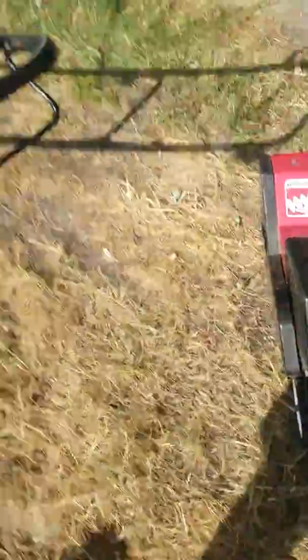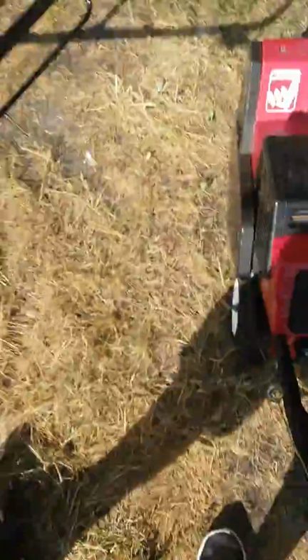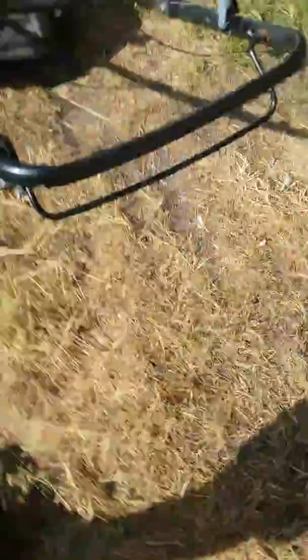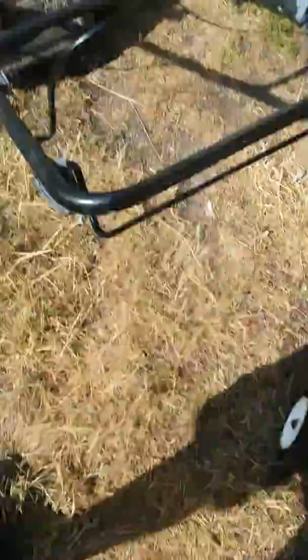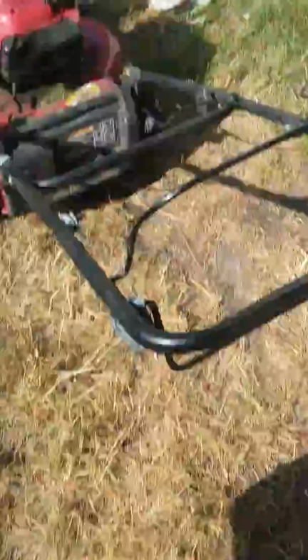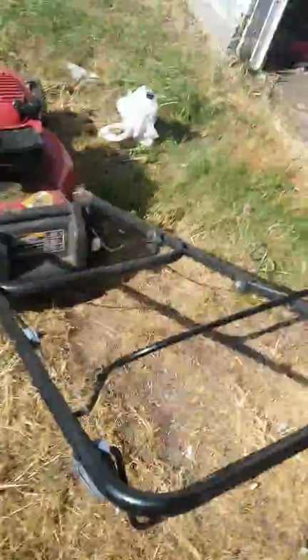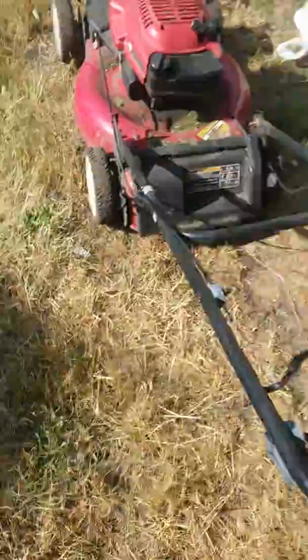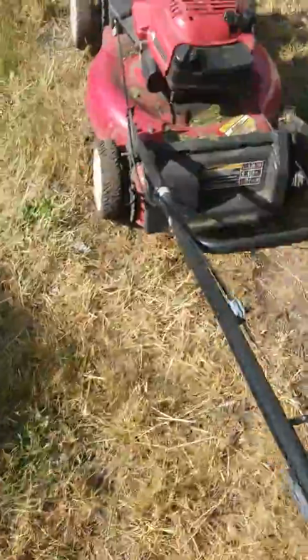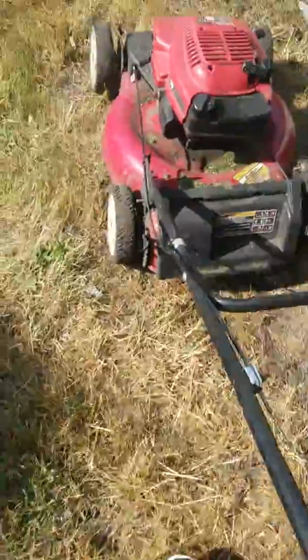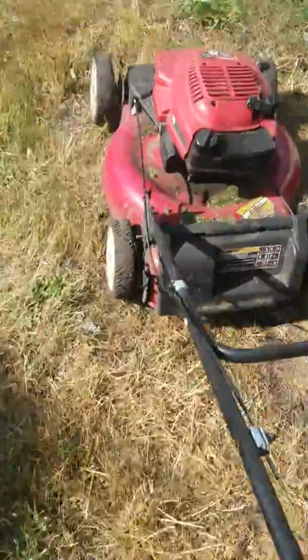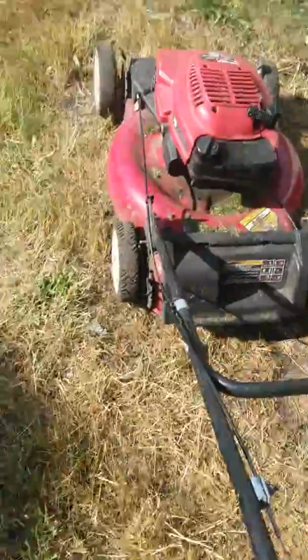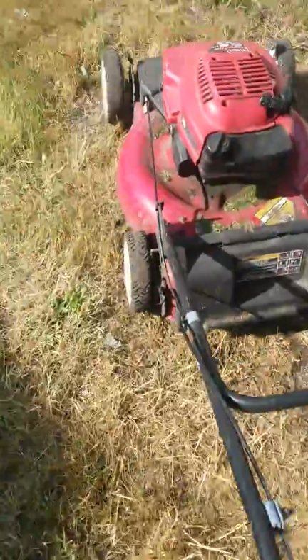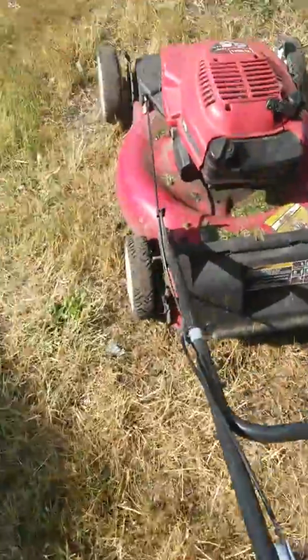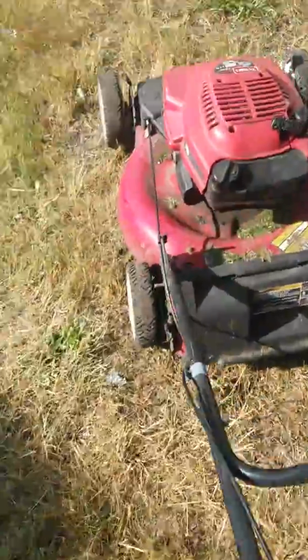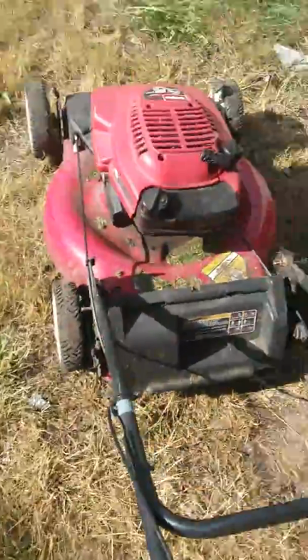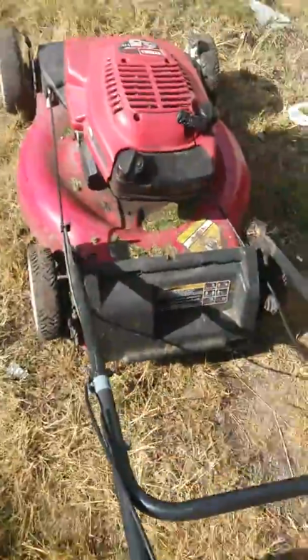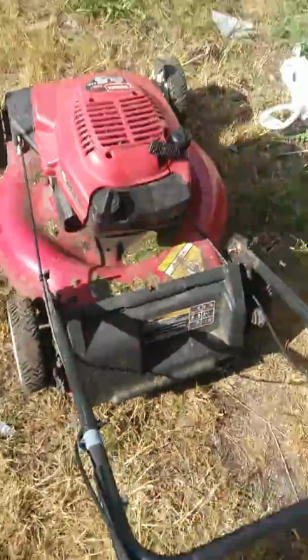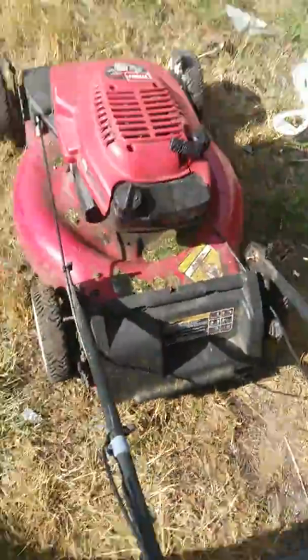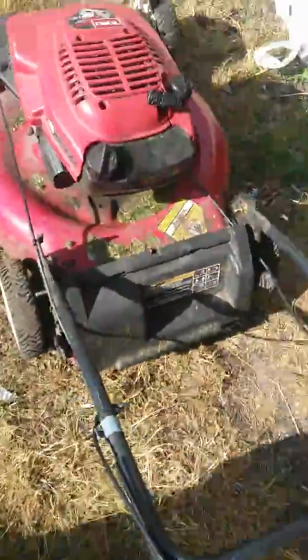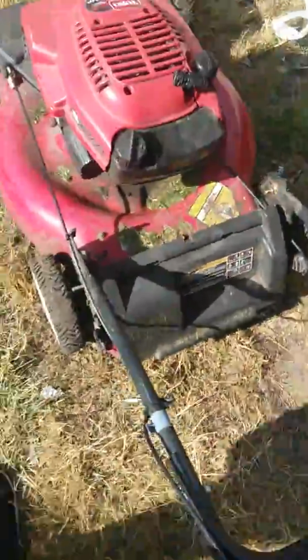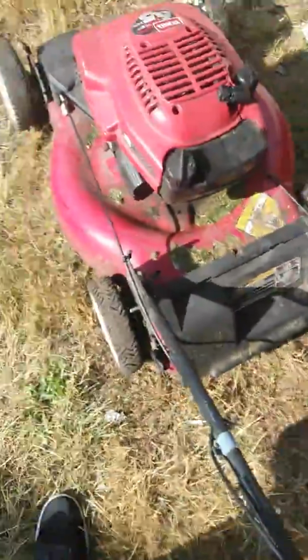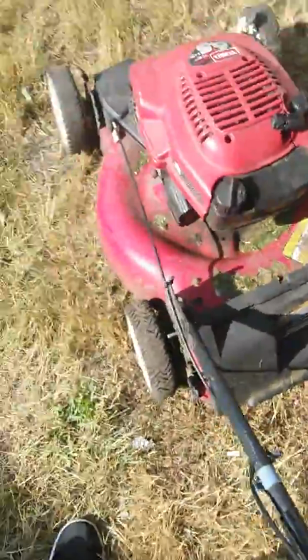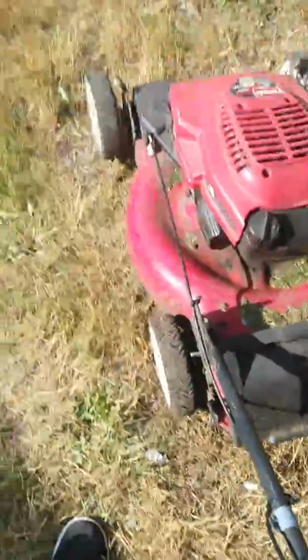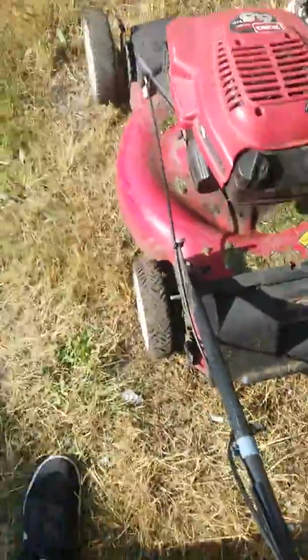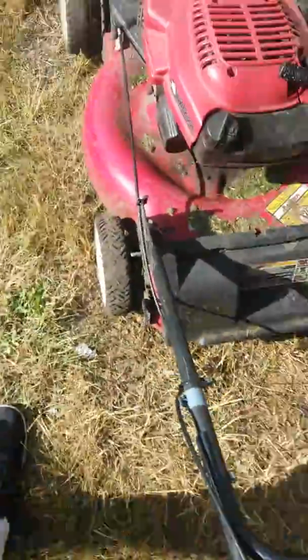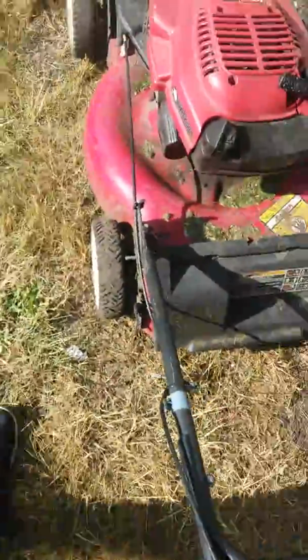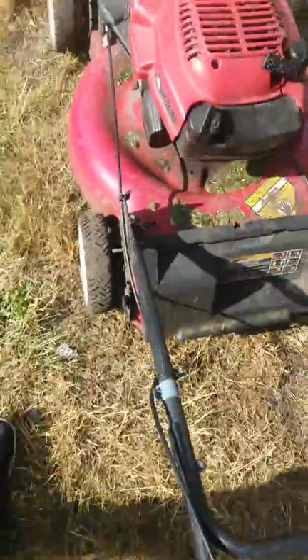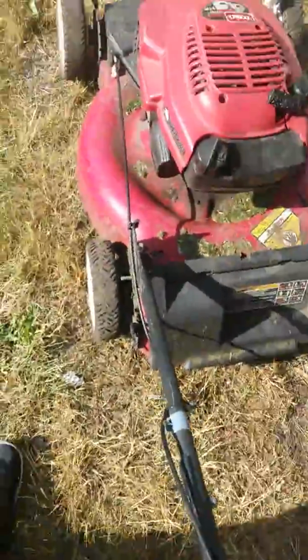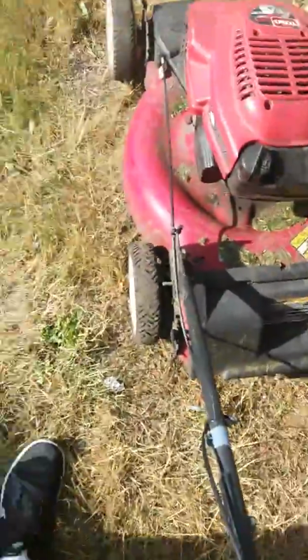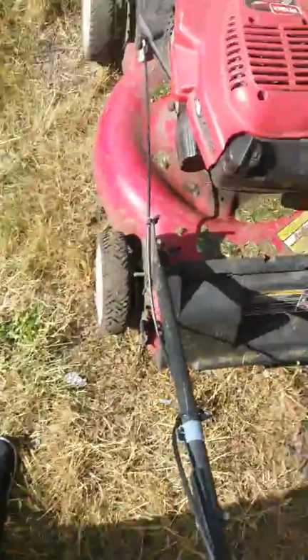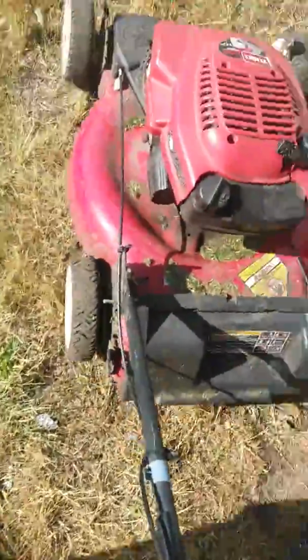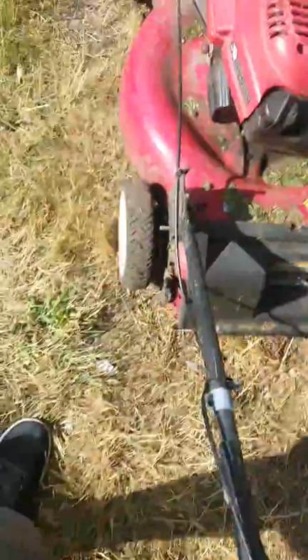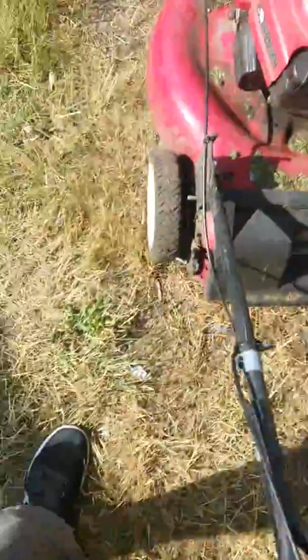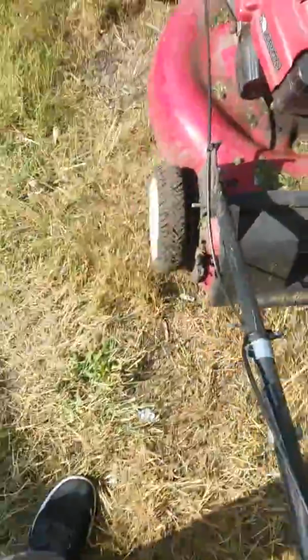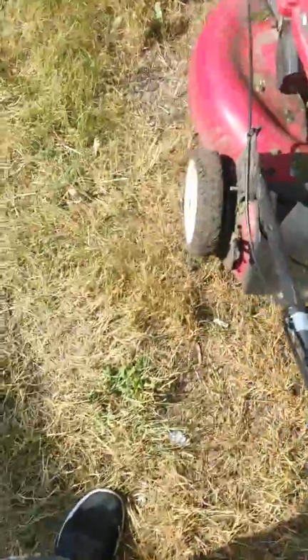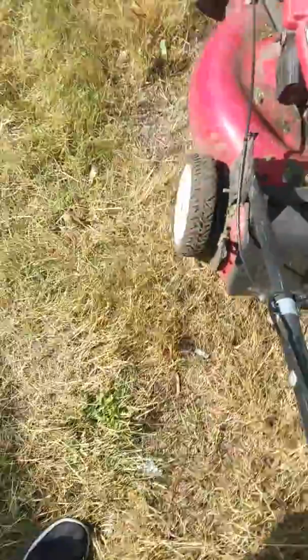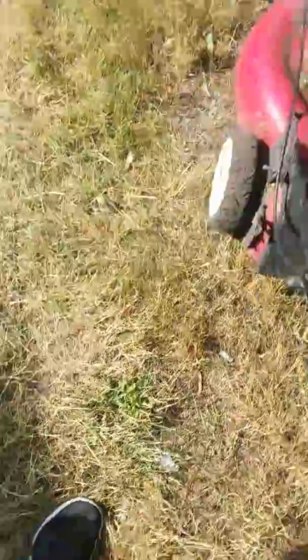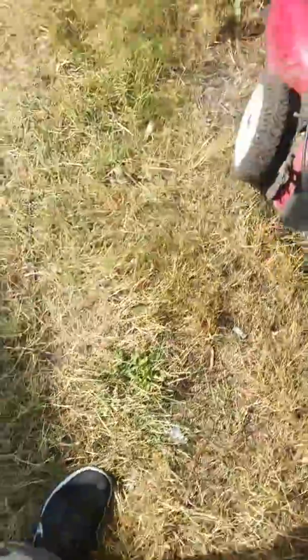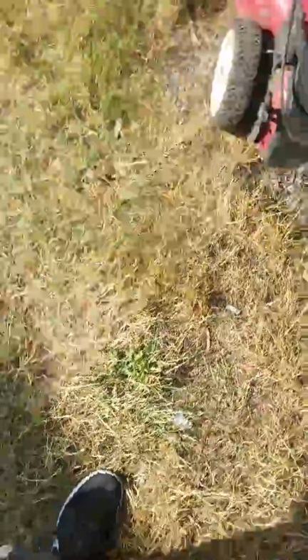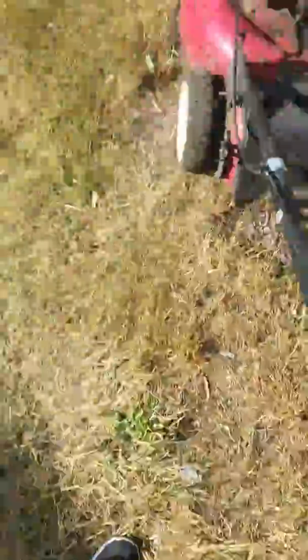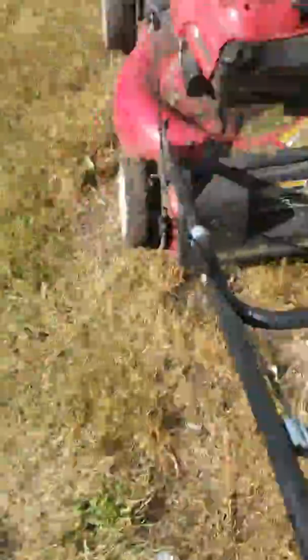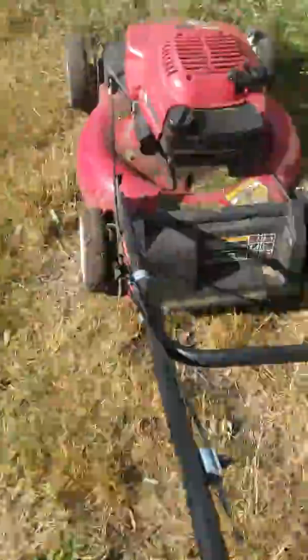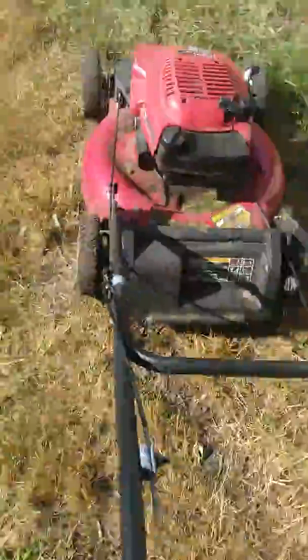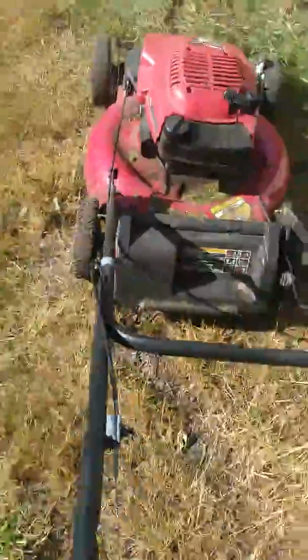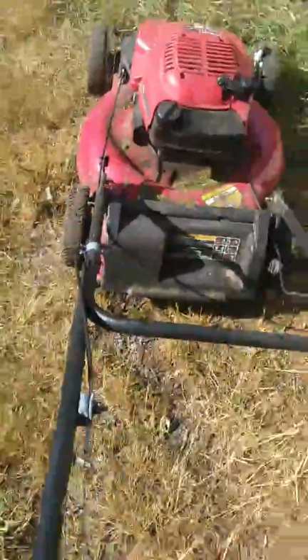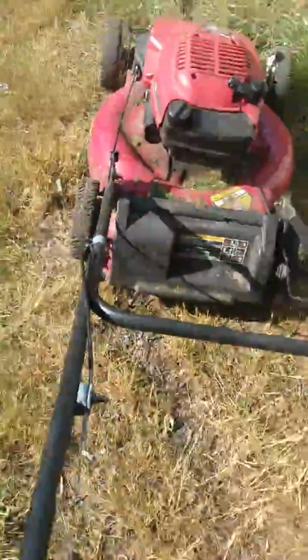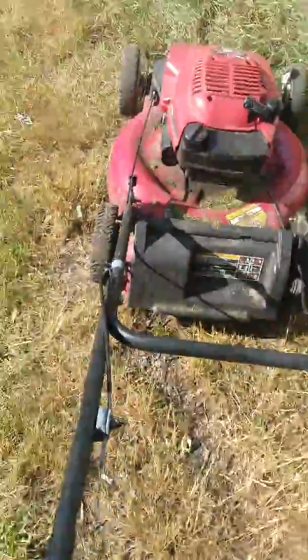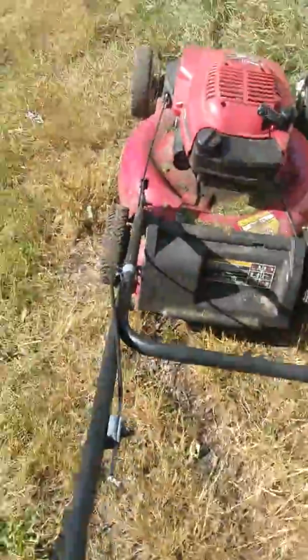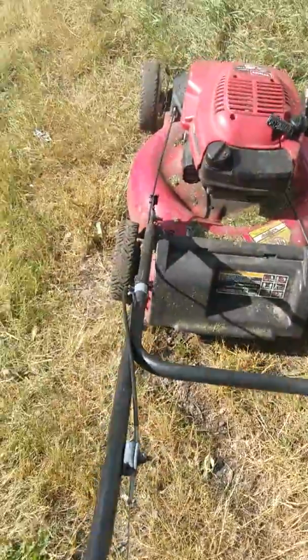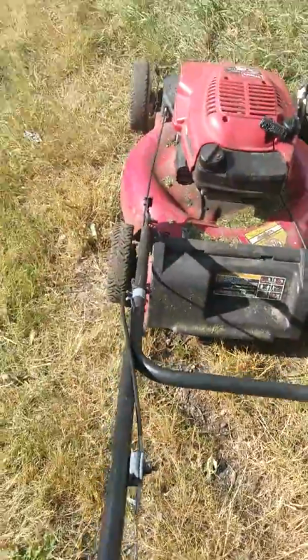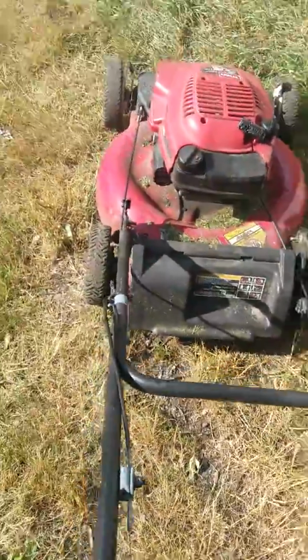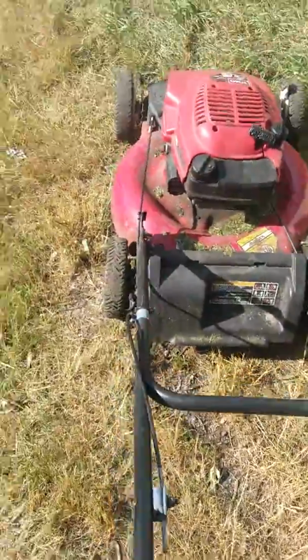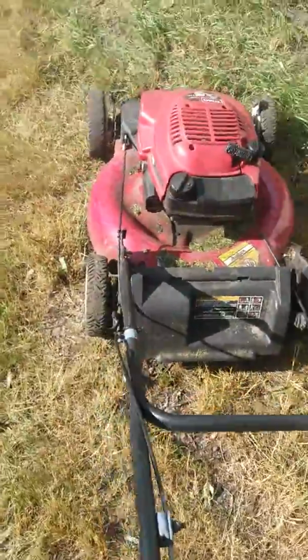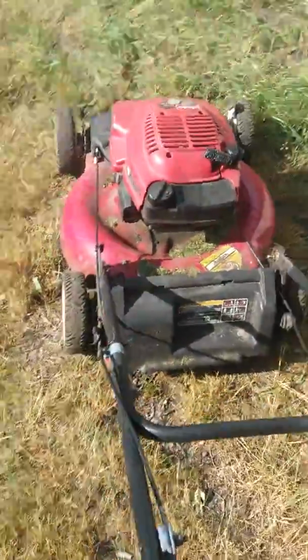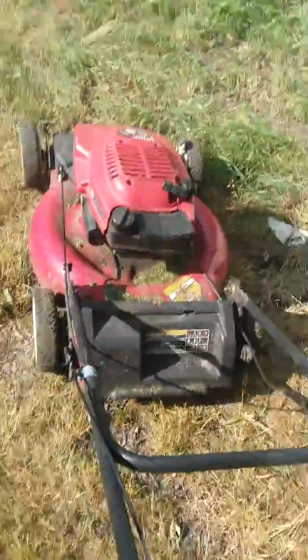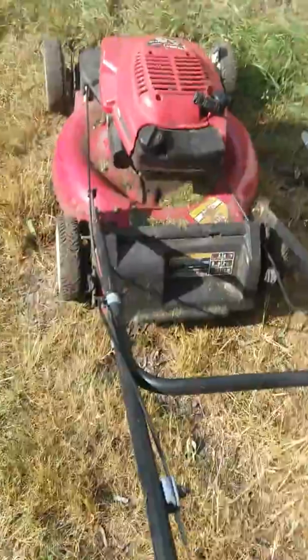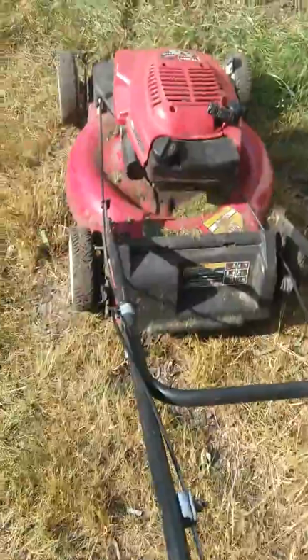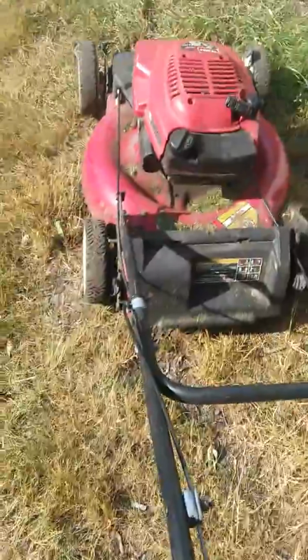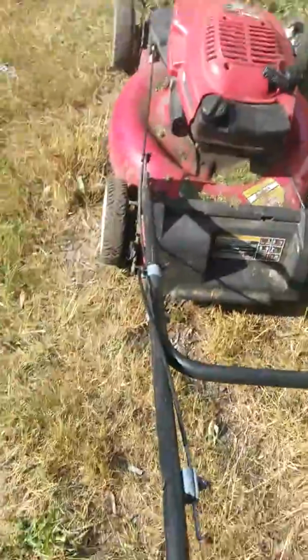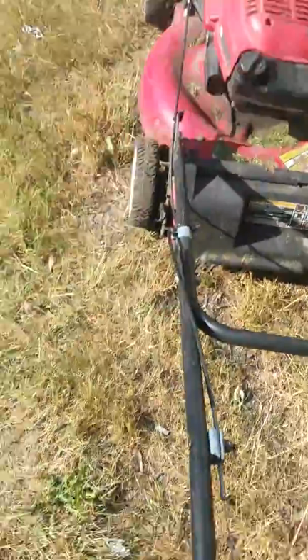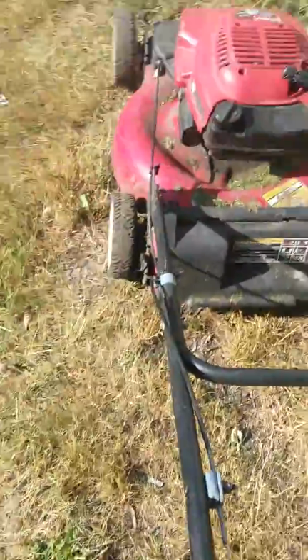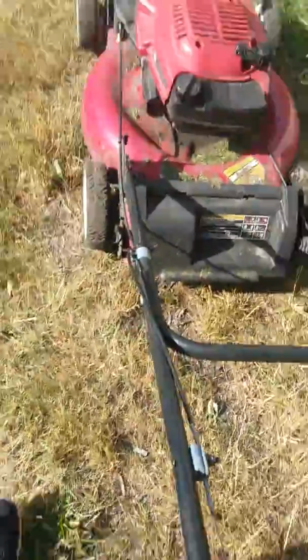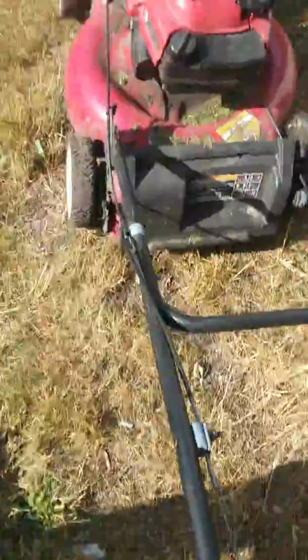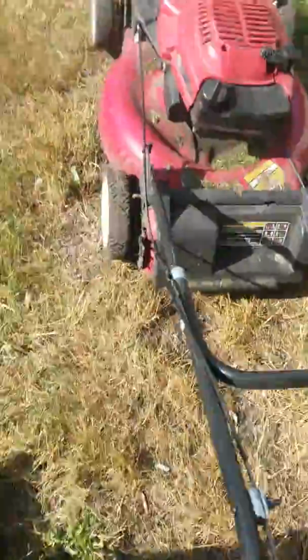Then I got the Toro lawnmower. Best damn lawnmower ever had. I'm going to start this one for you too.